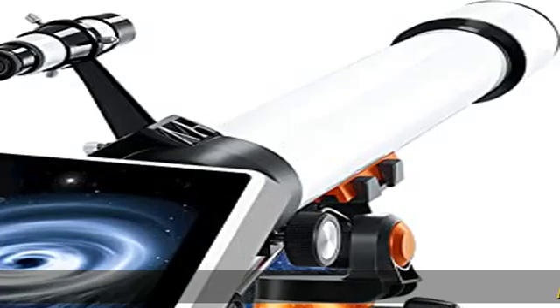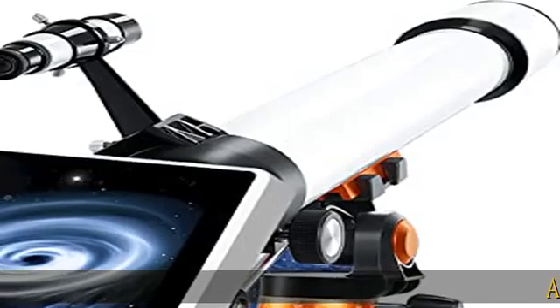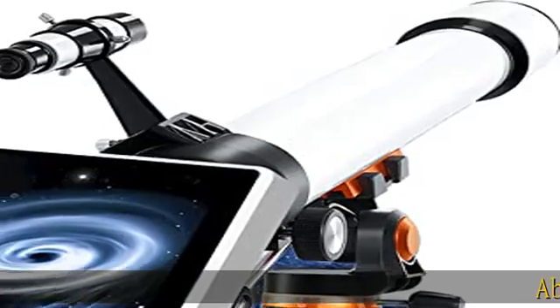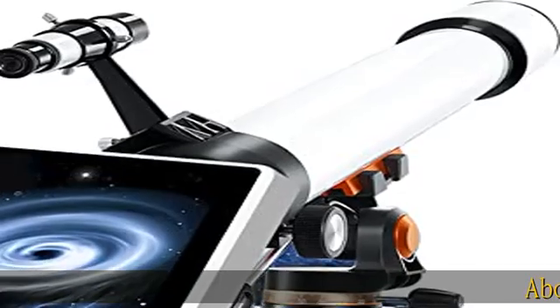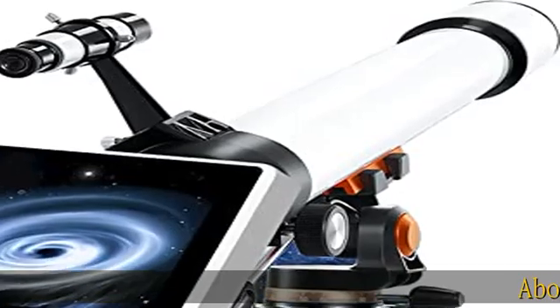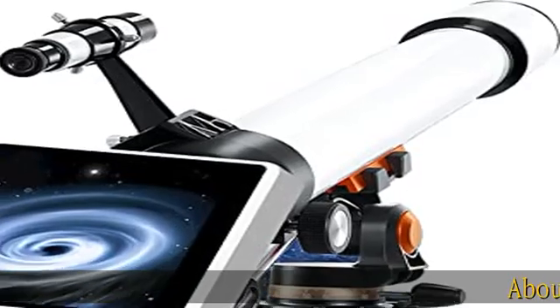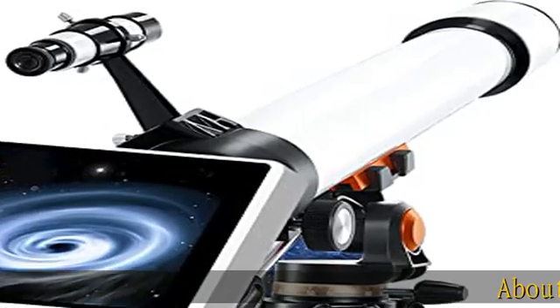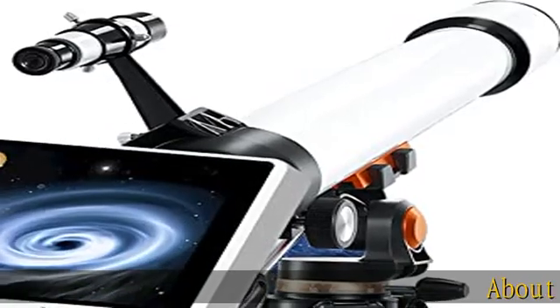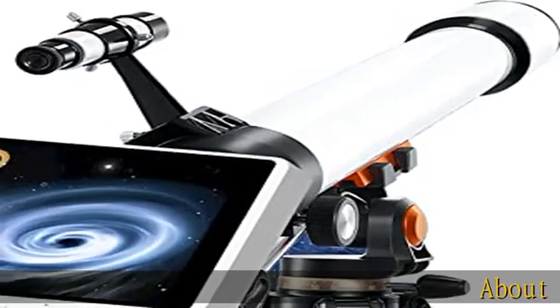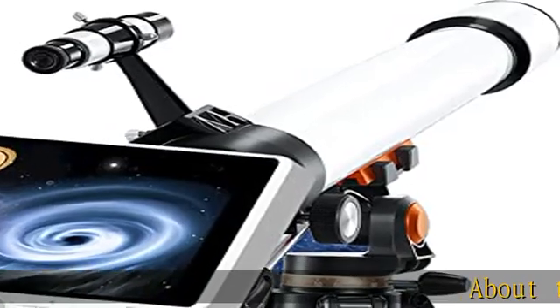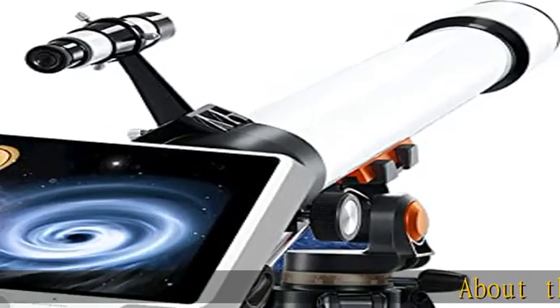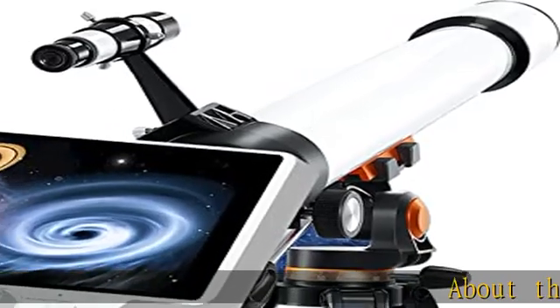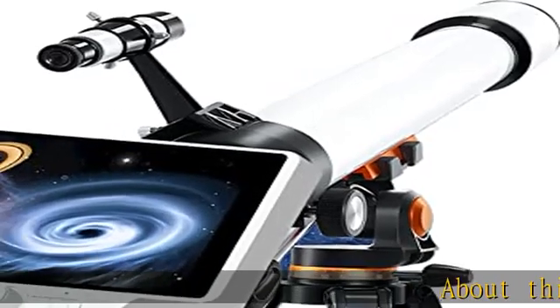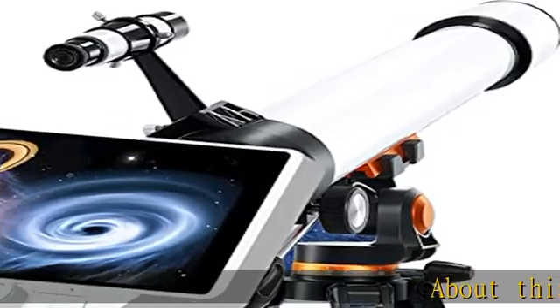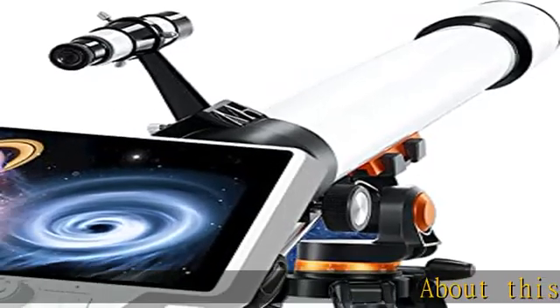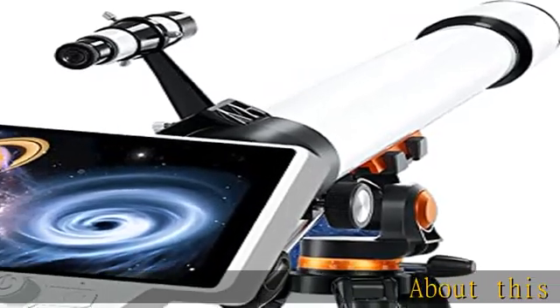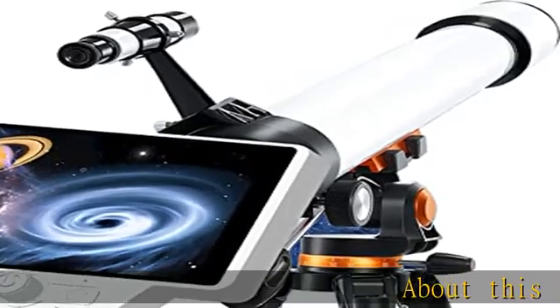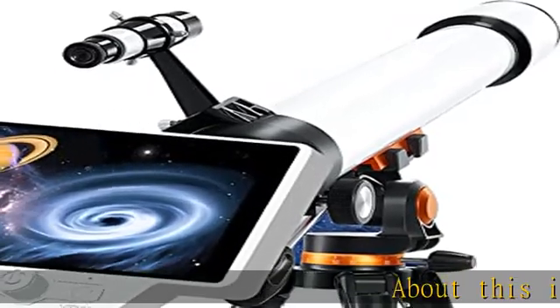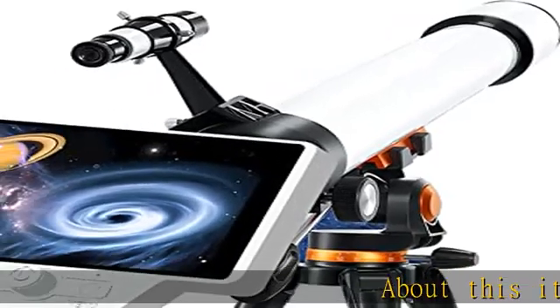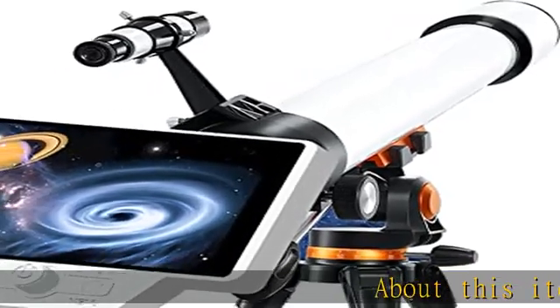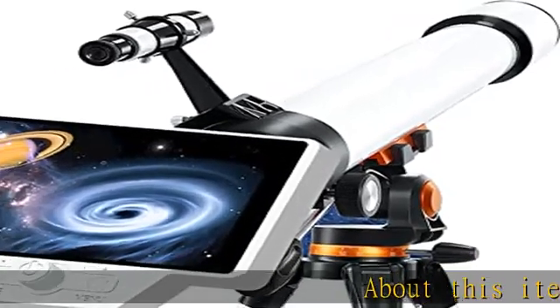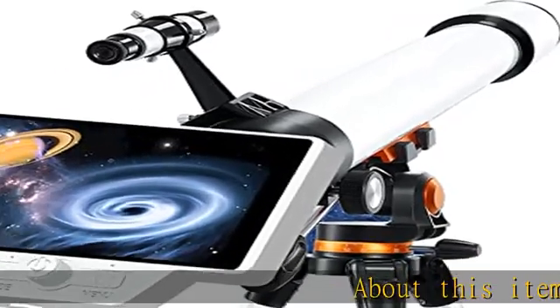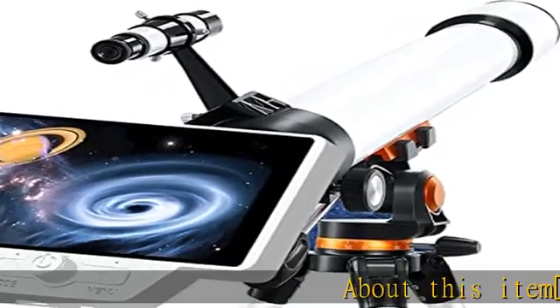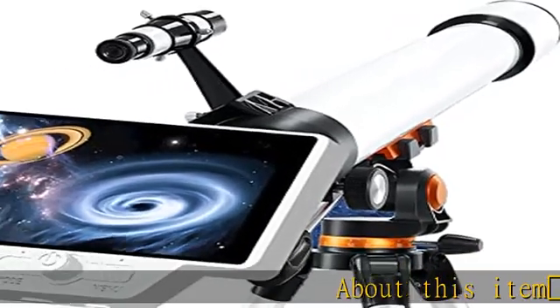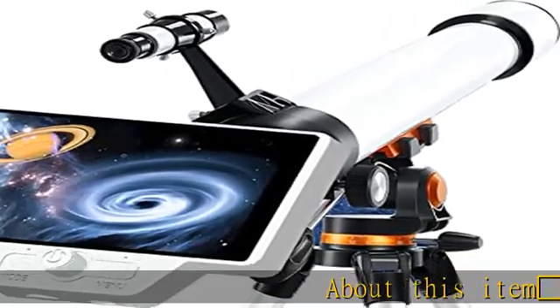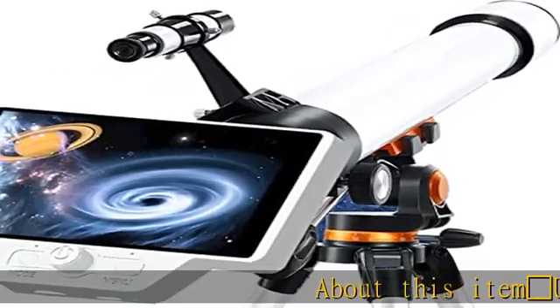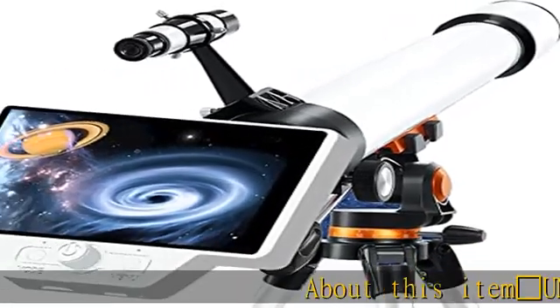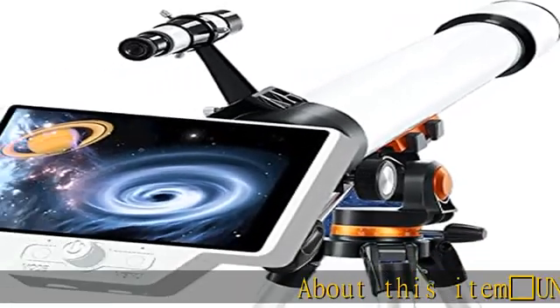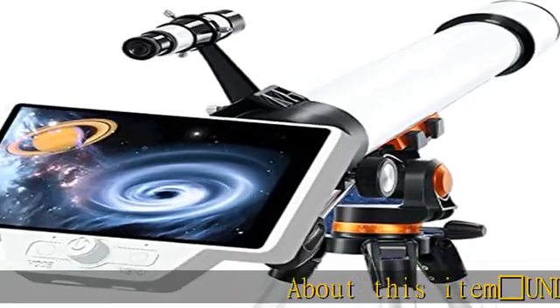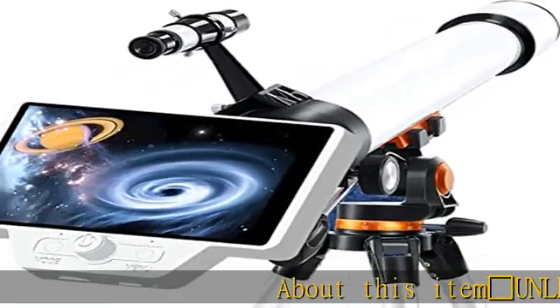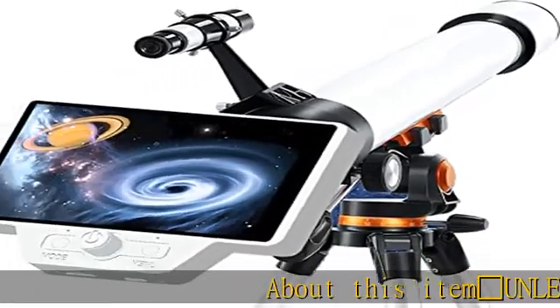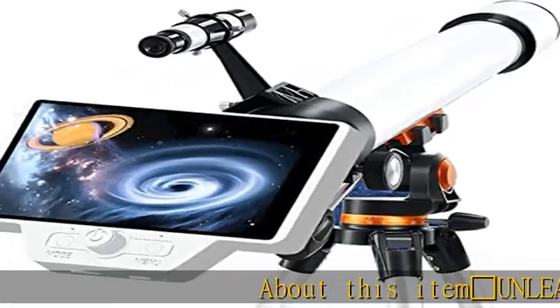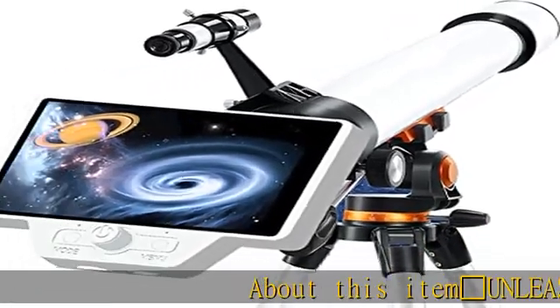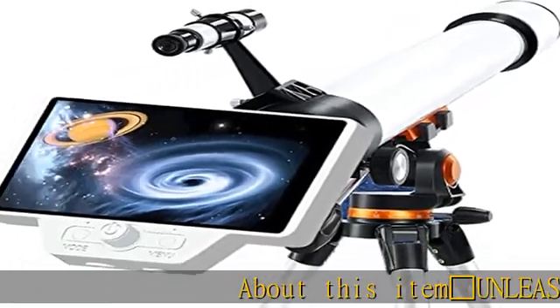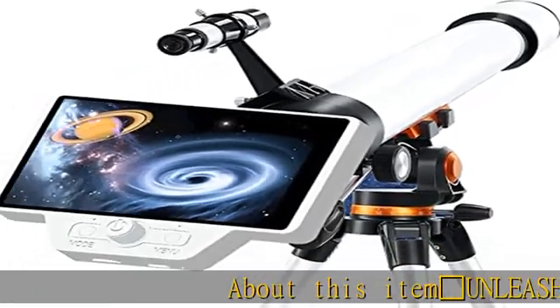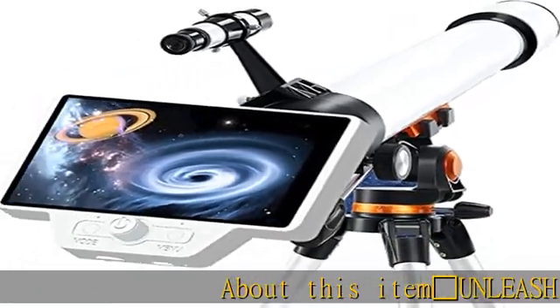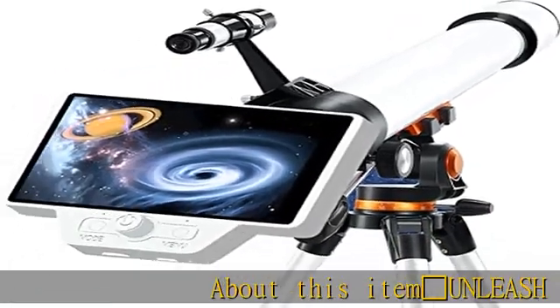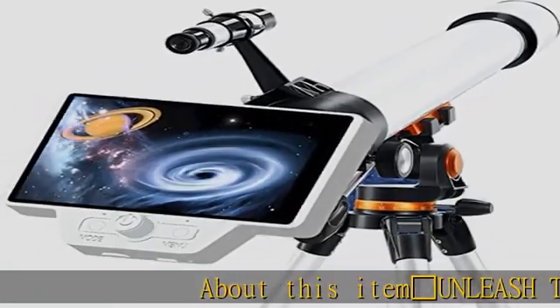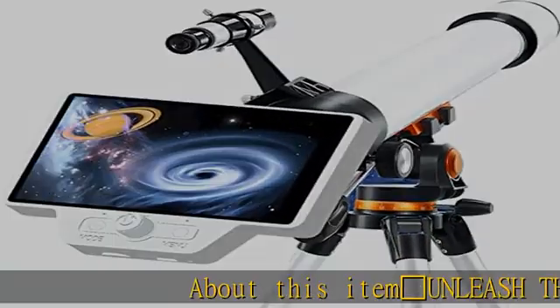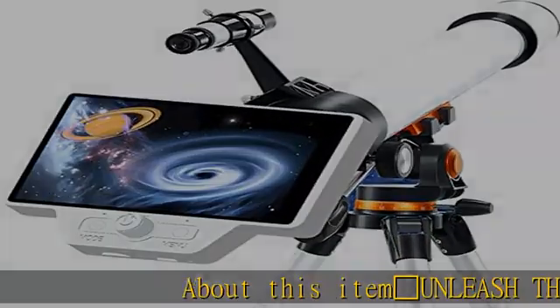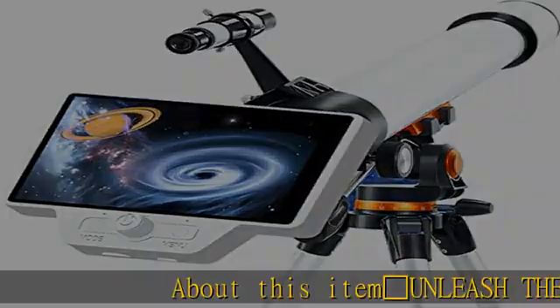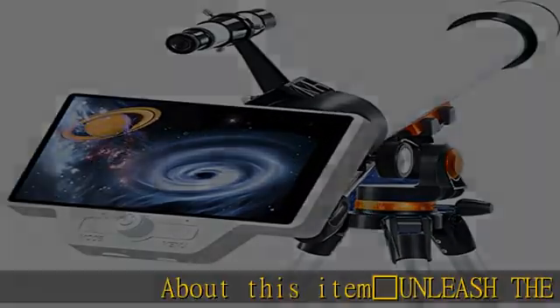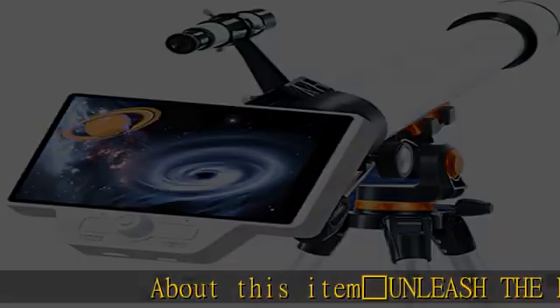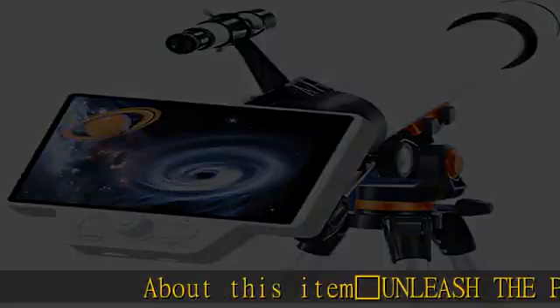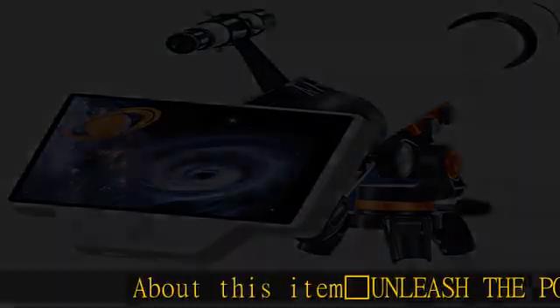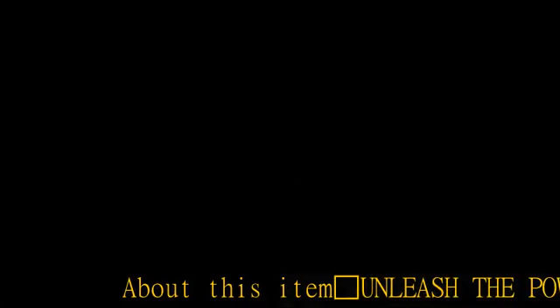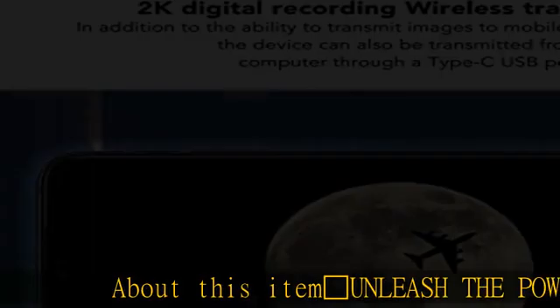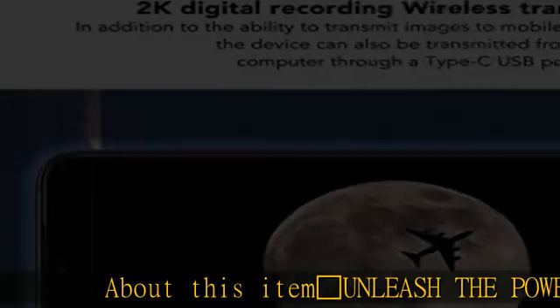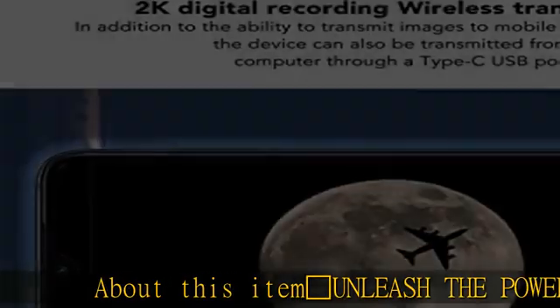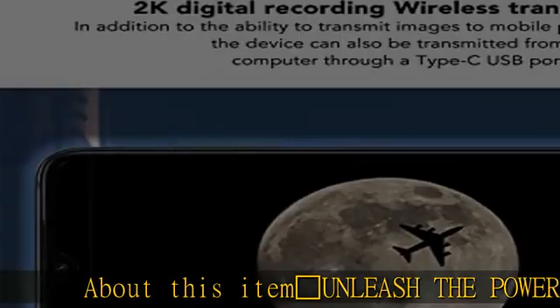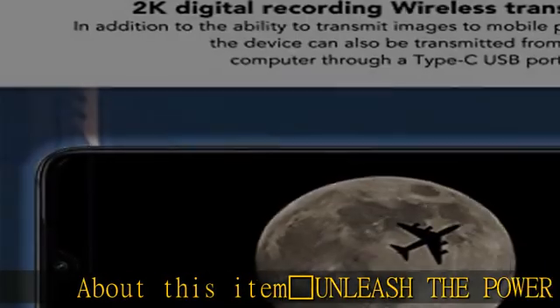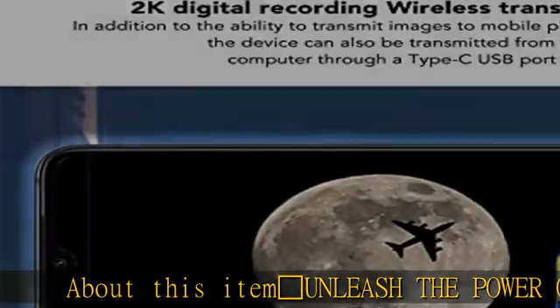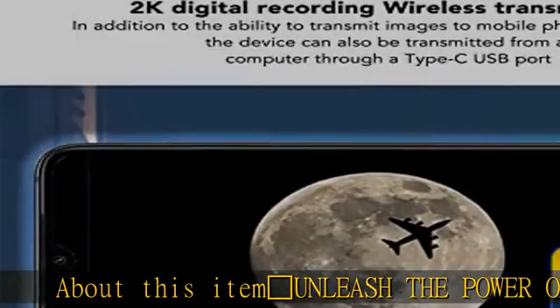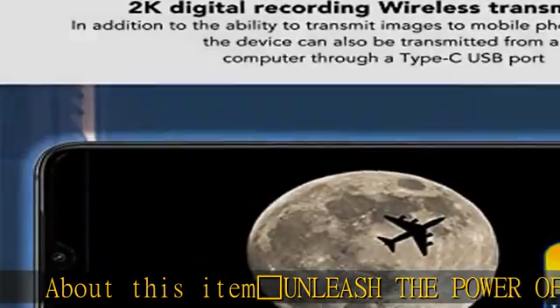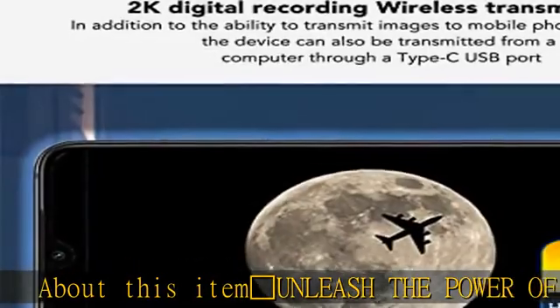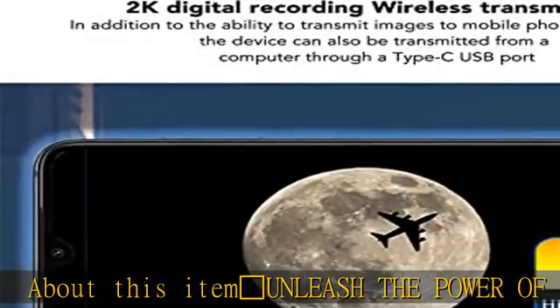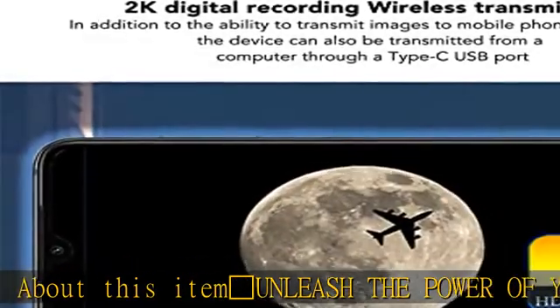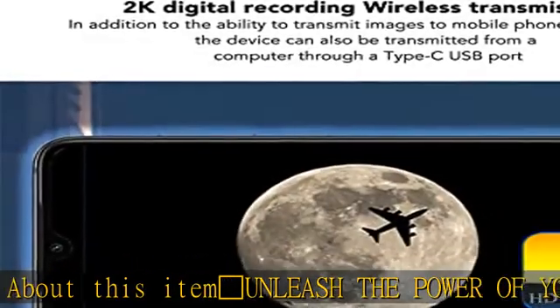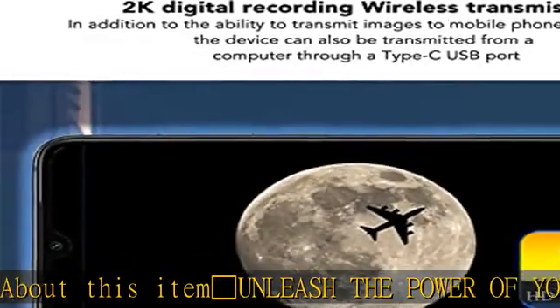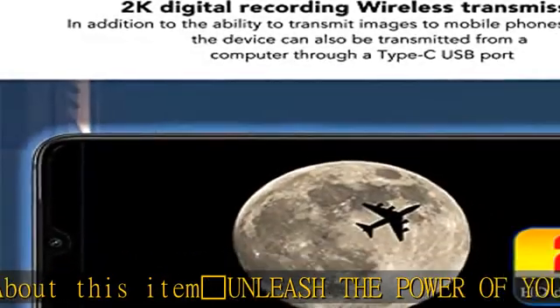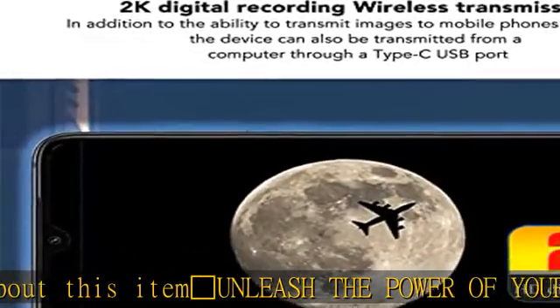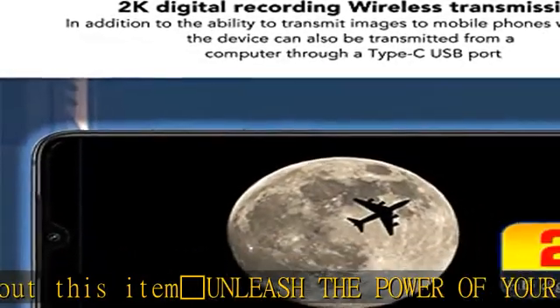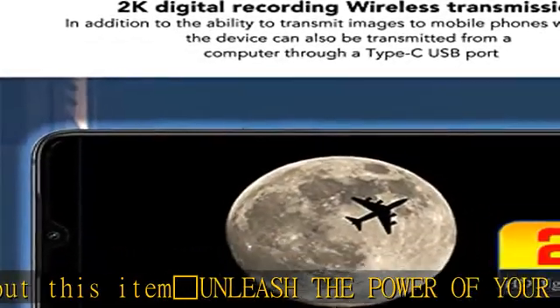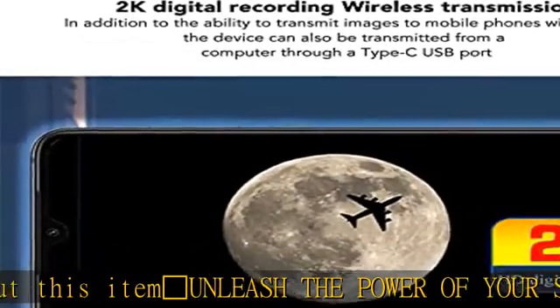Globe showing Asia, Australia — unleash the power of your smartphone with this Wi-Fi telescope camera for iPhone and Android phones.